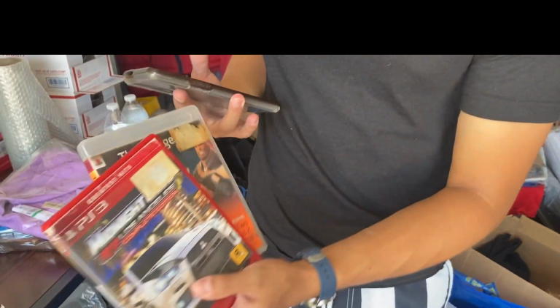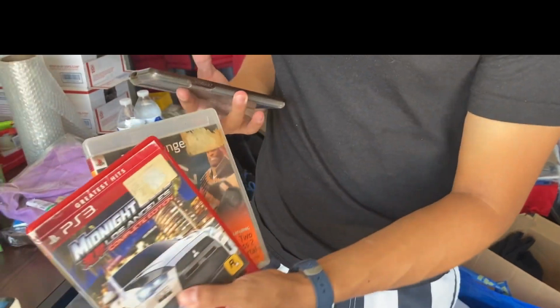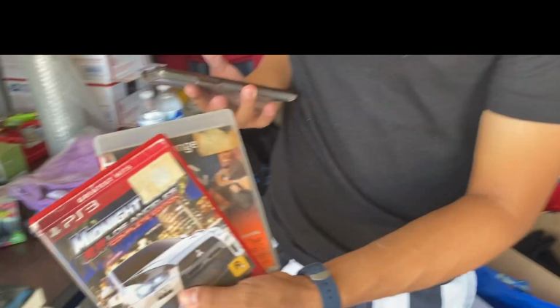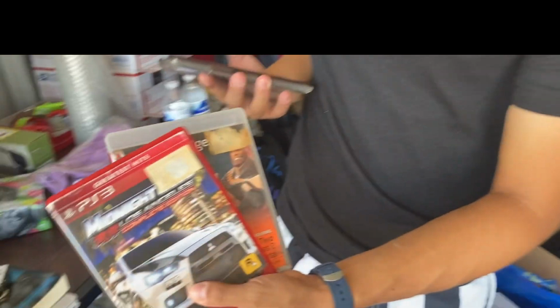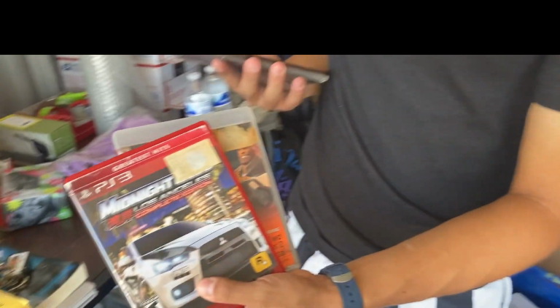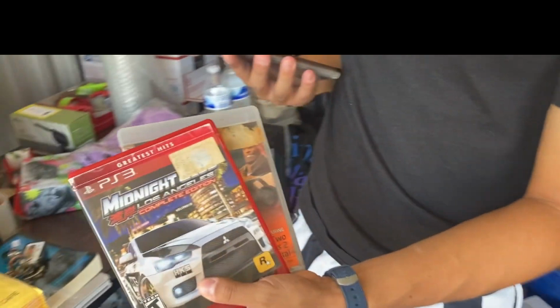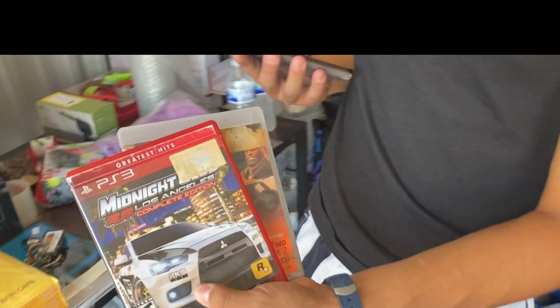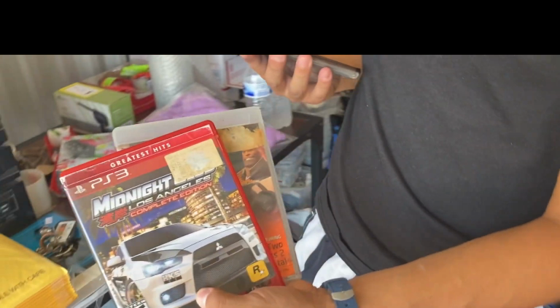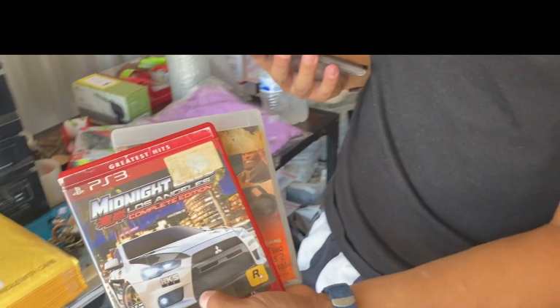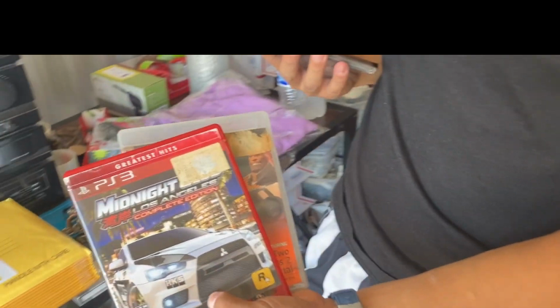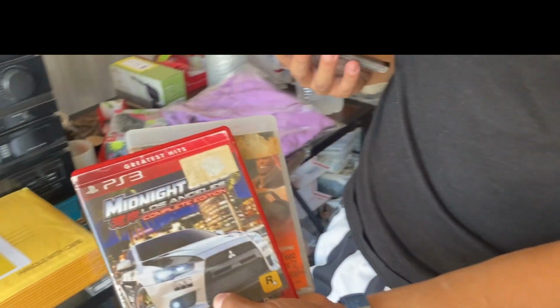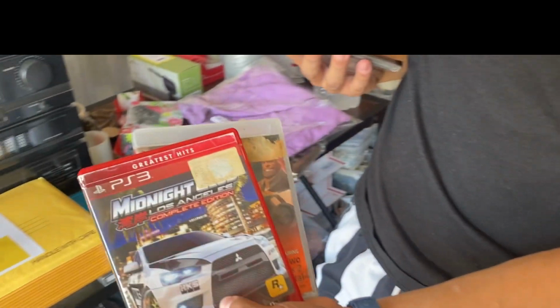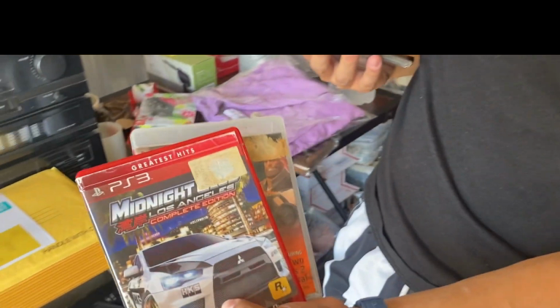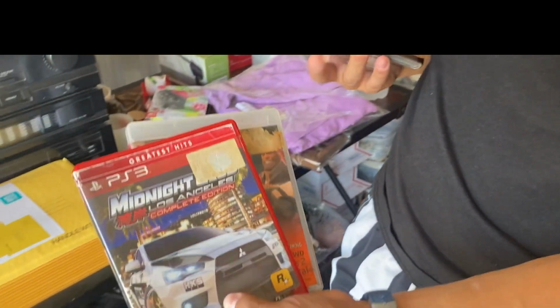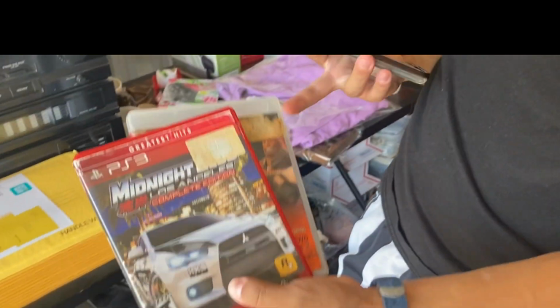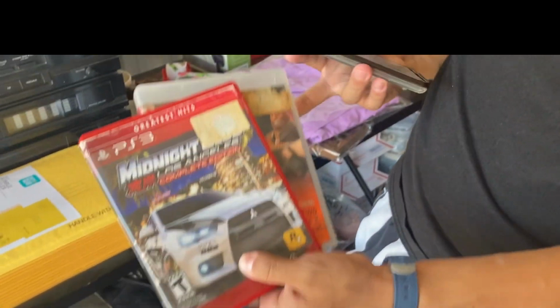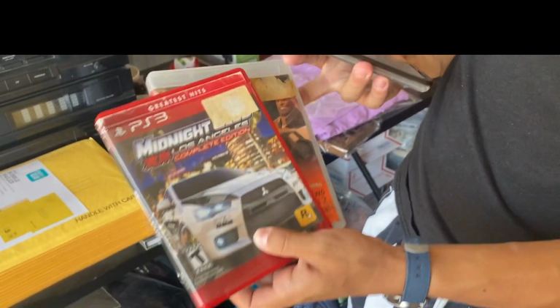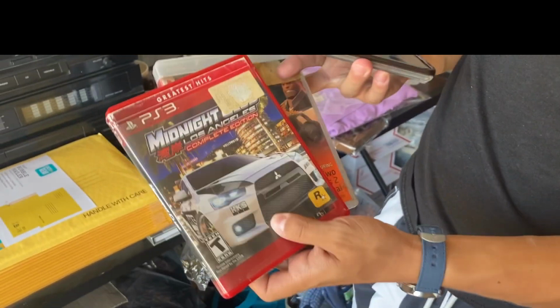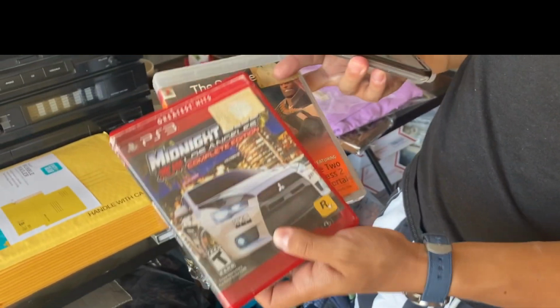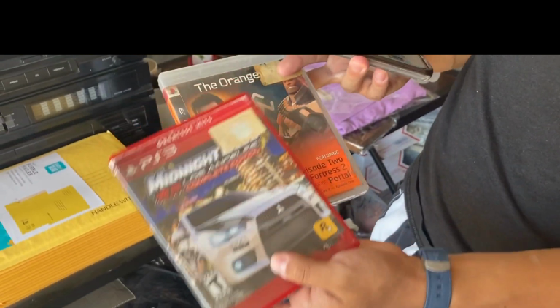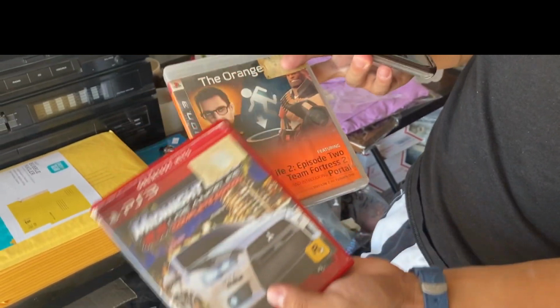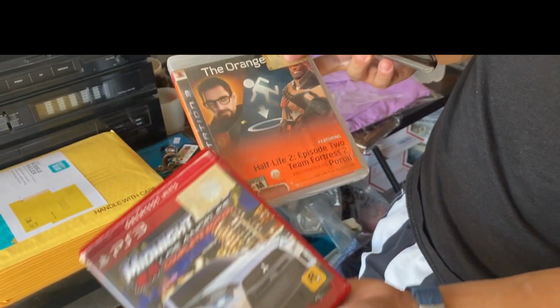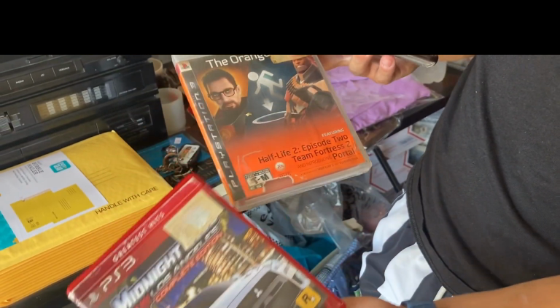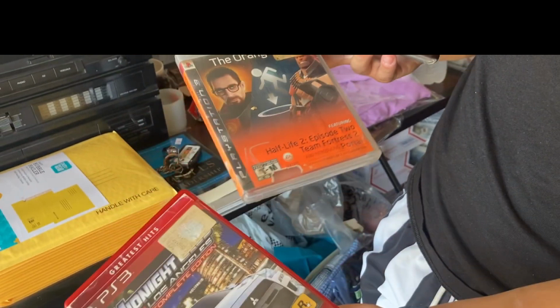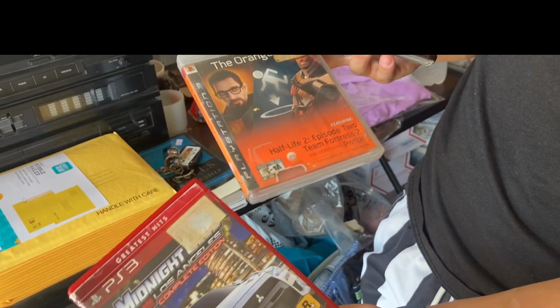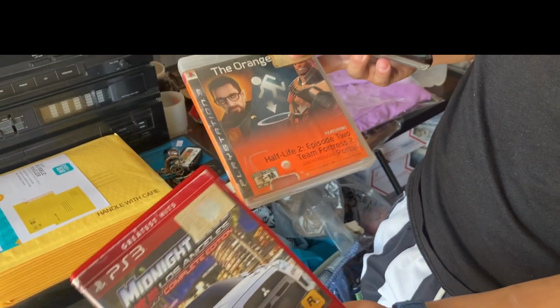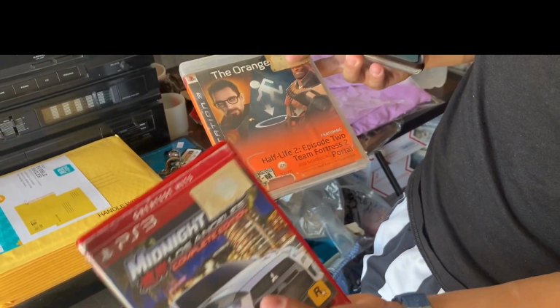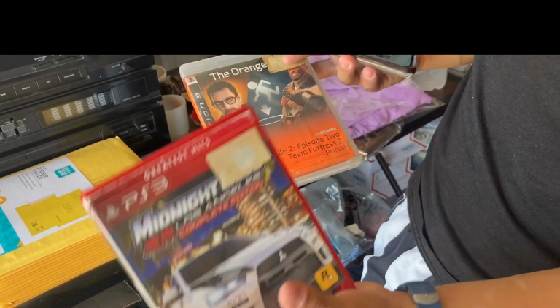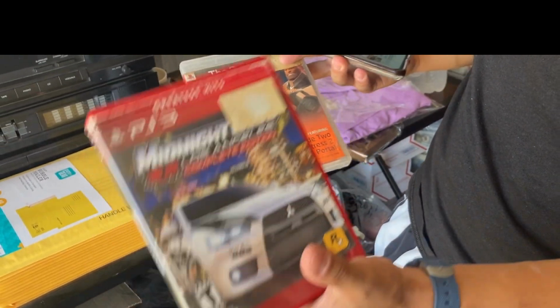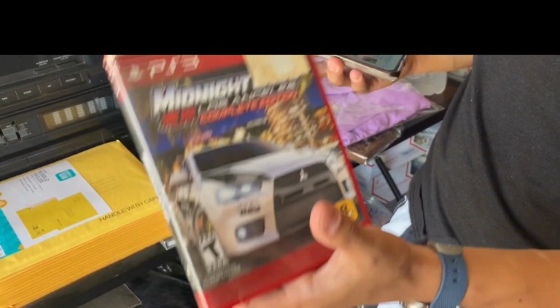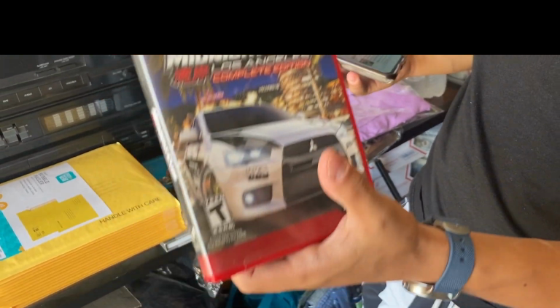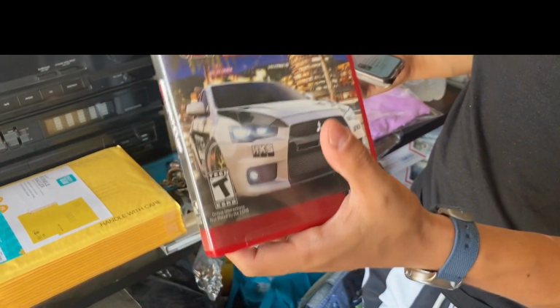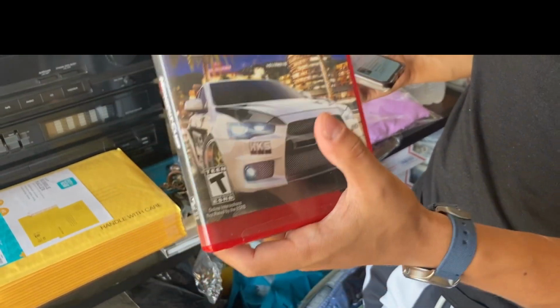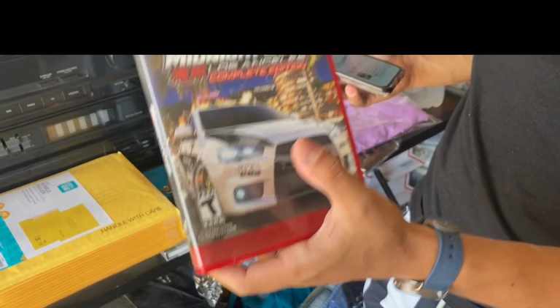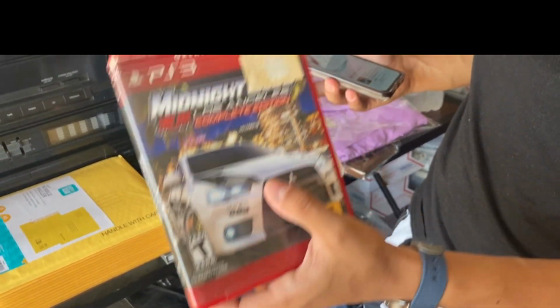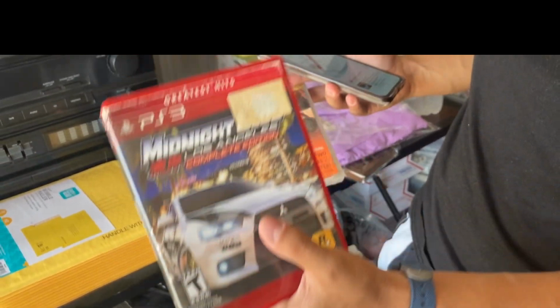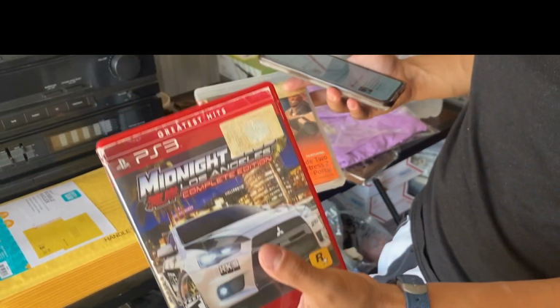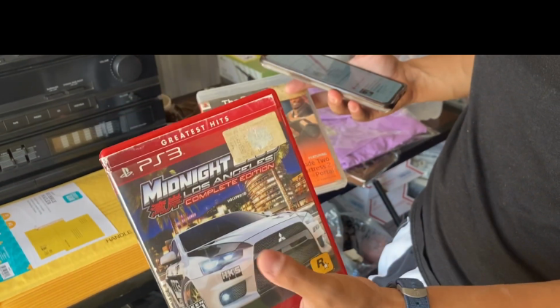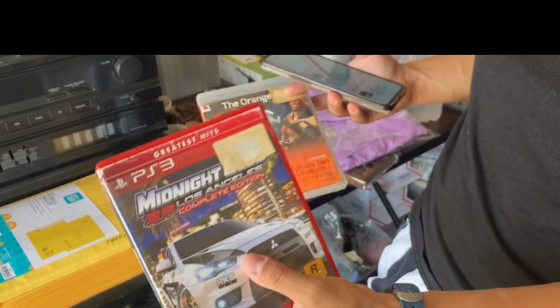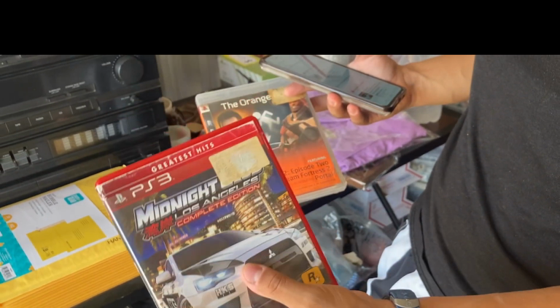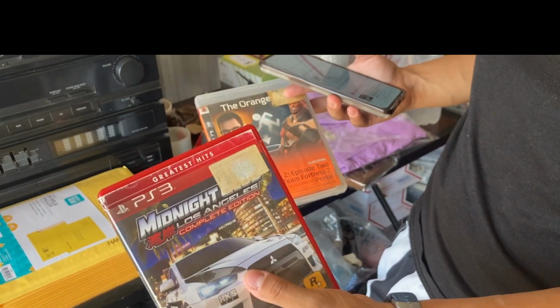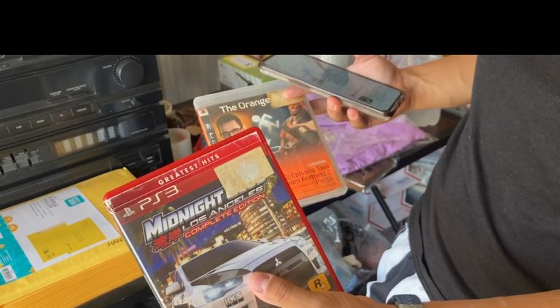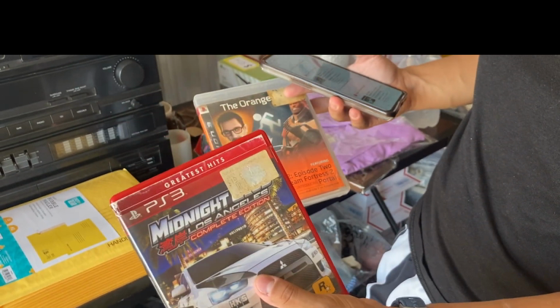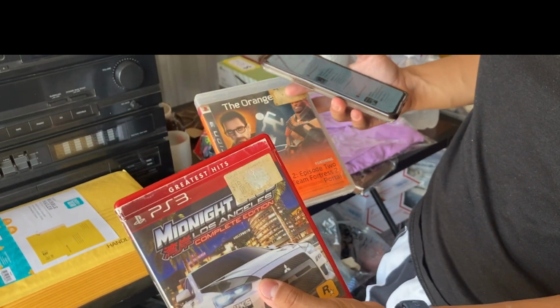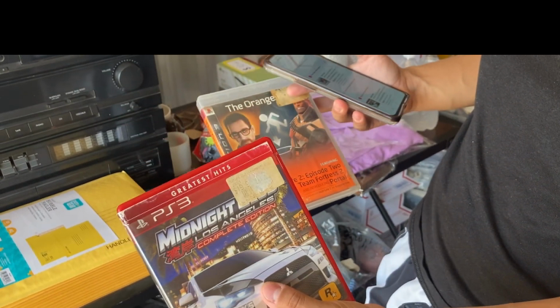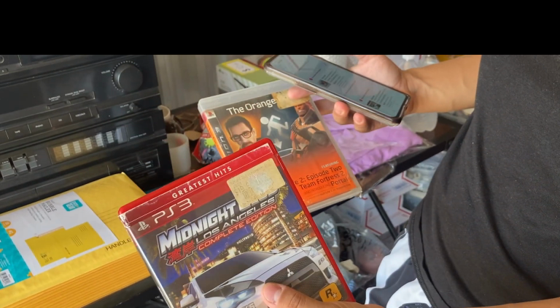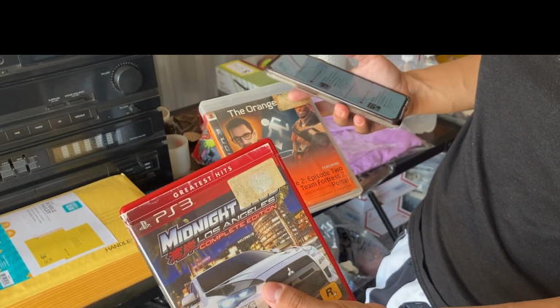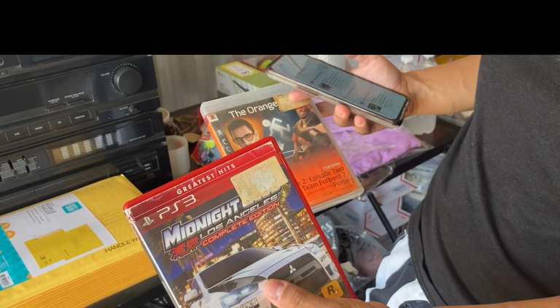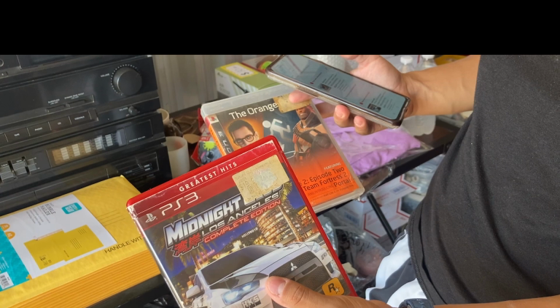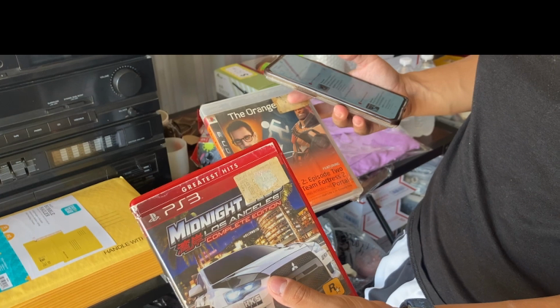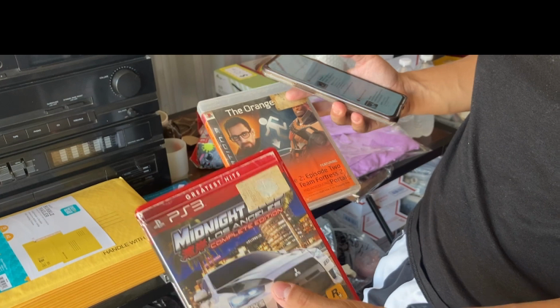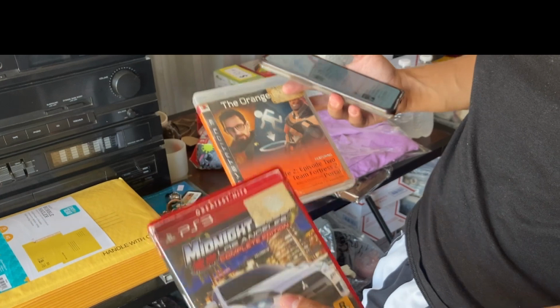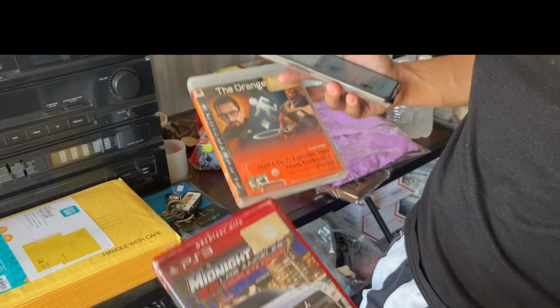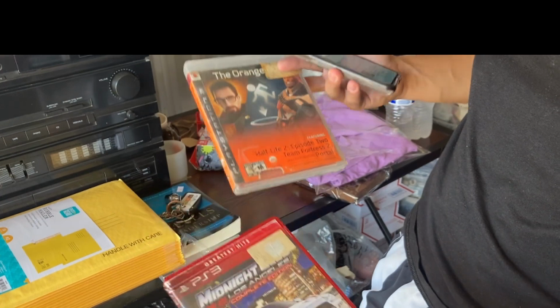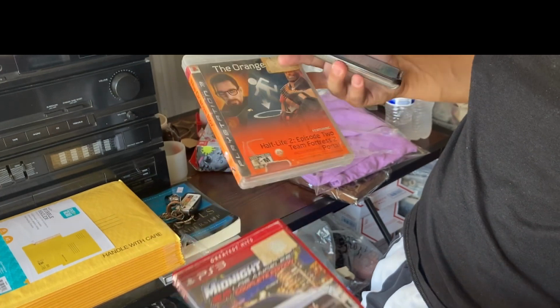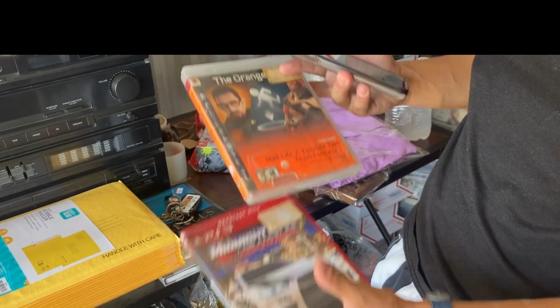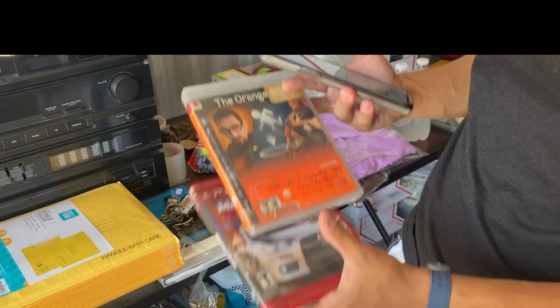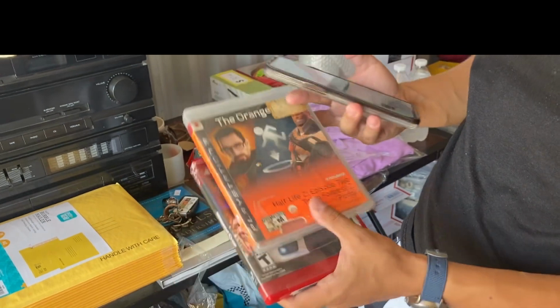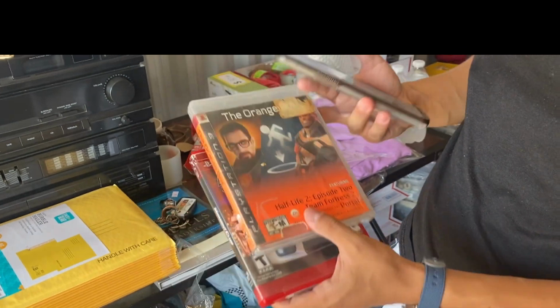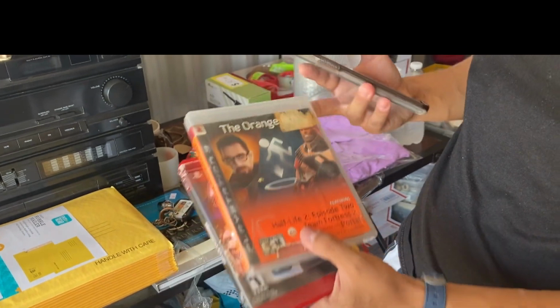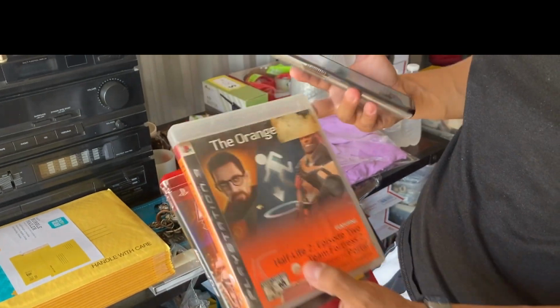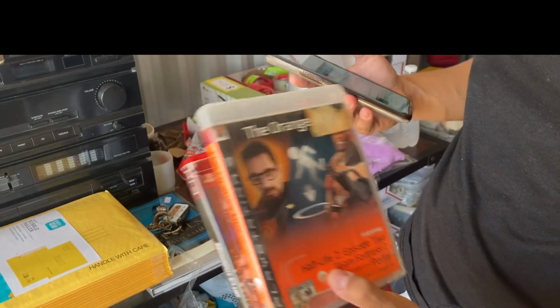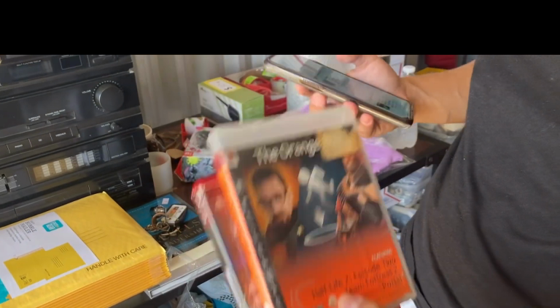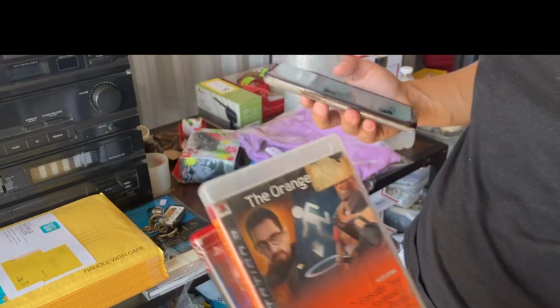We also sold two games. This one was about a dollar and this one was about two dollars. The first one sold for 11 and the second one sold for 20.